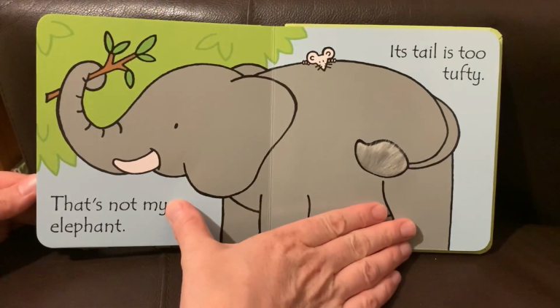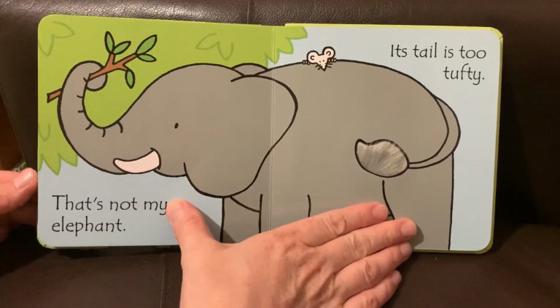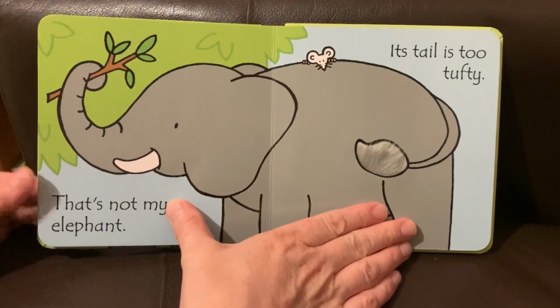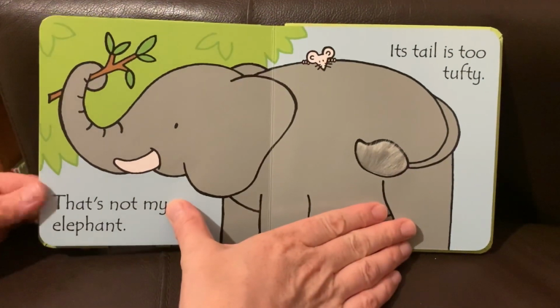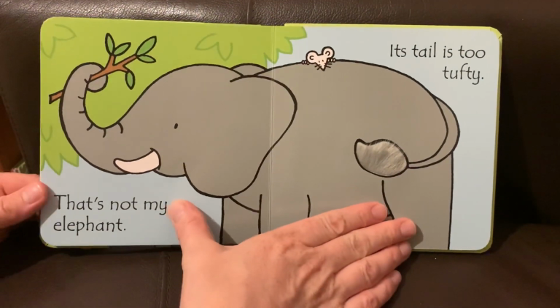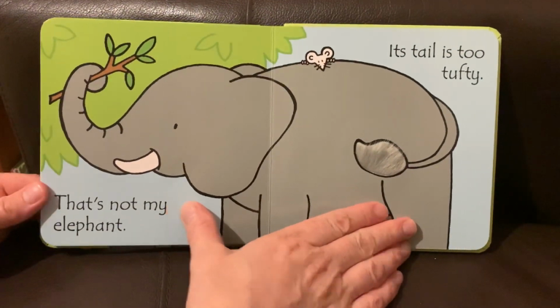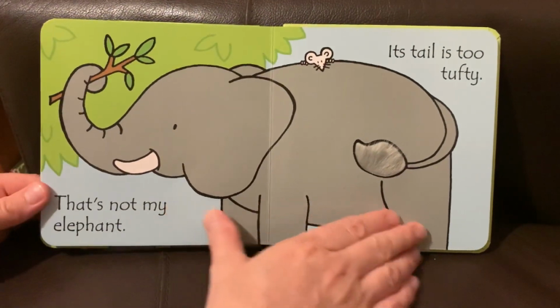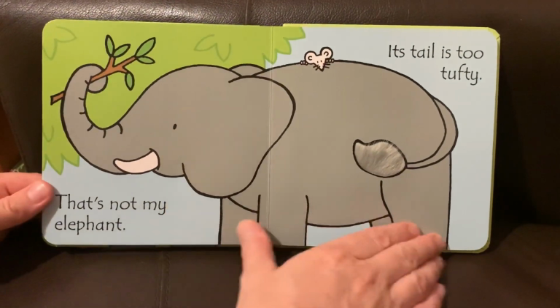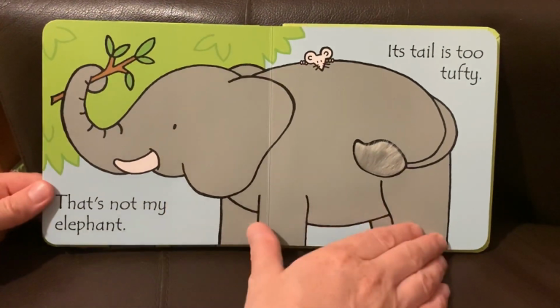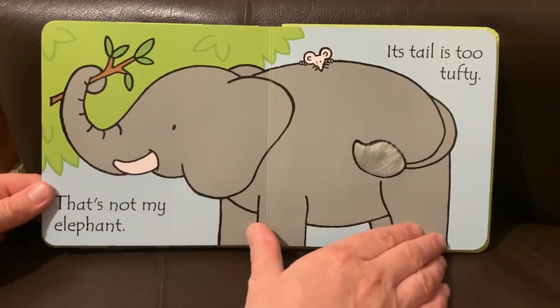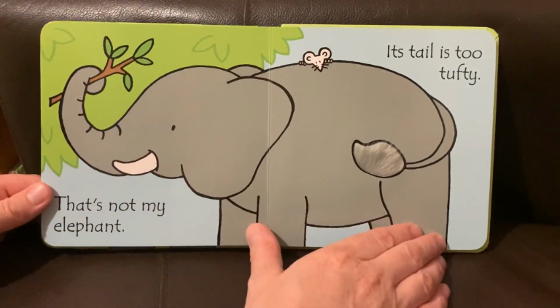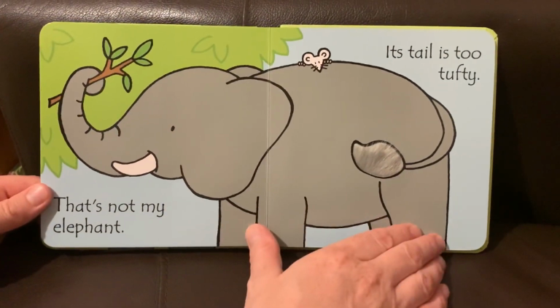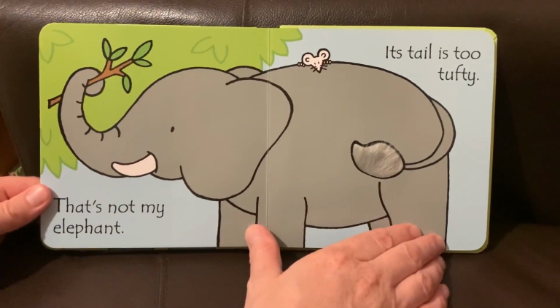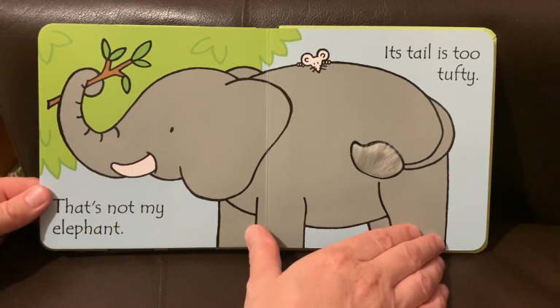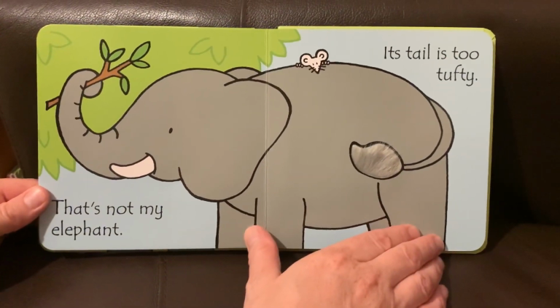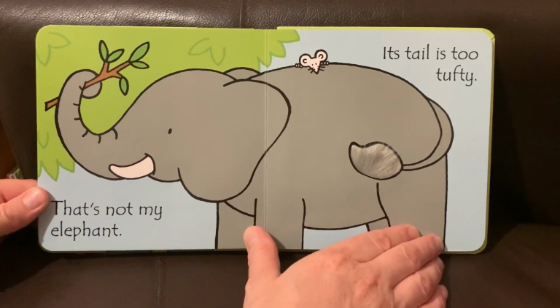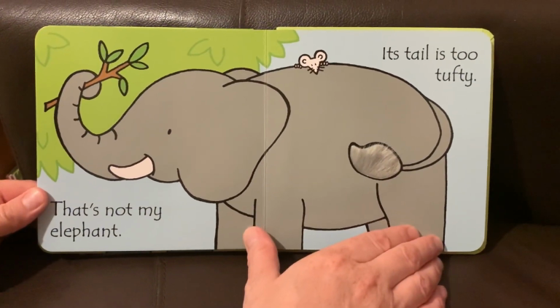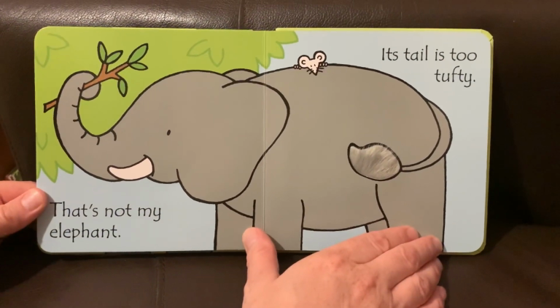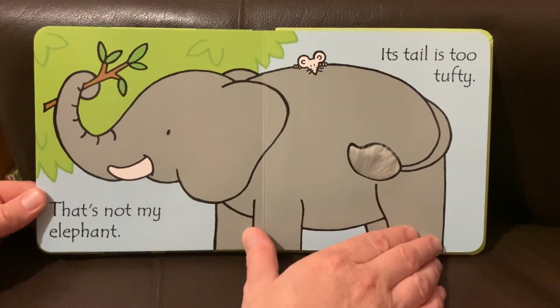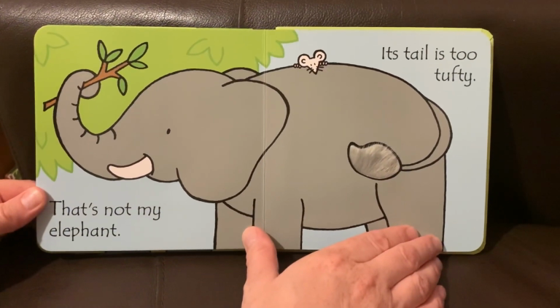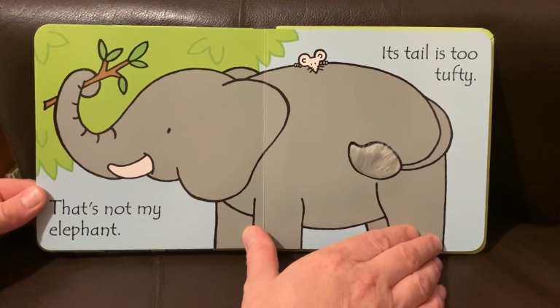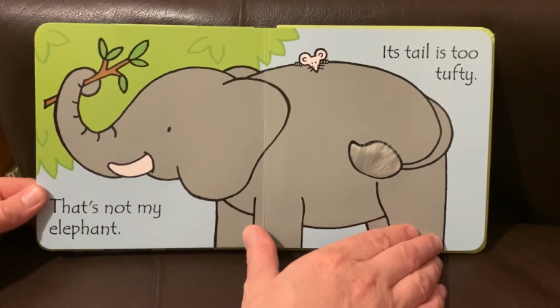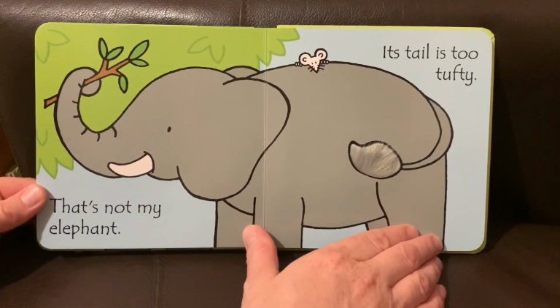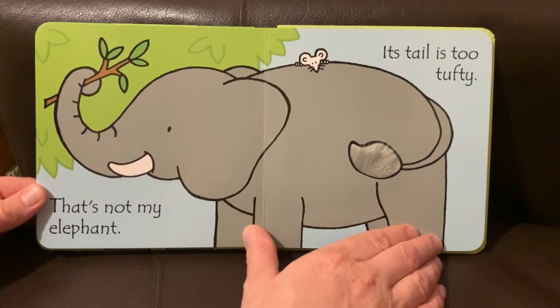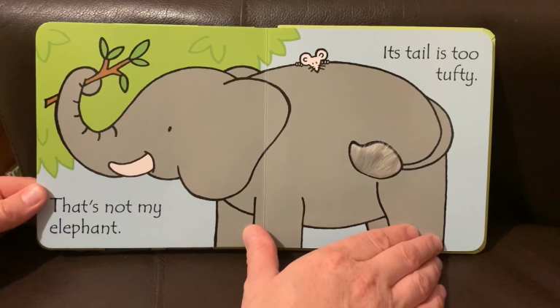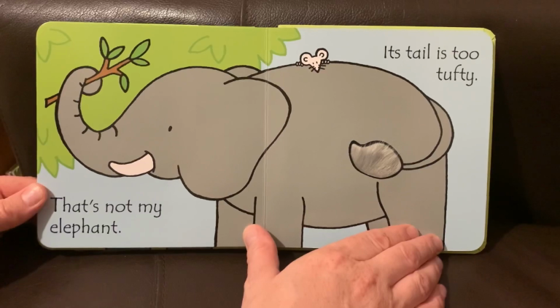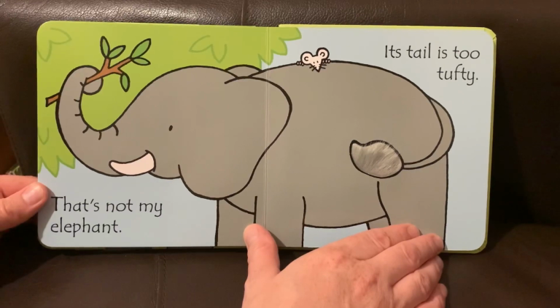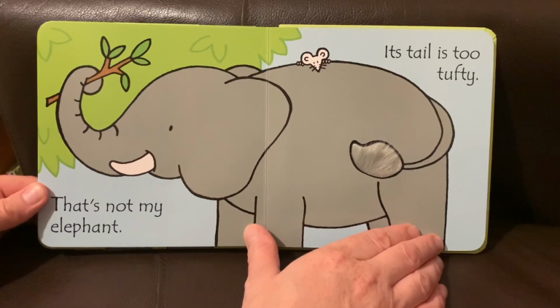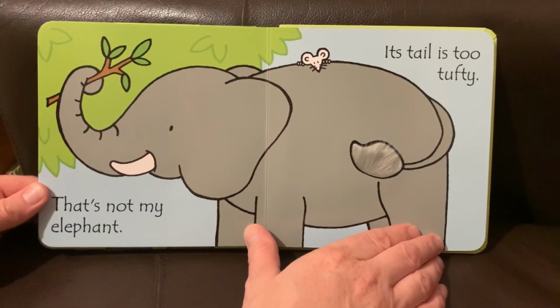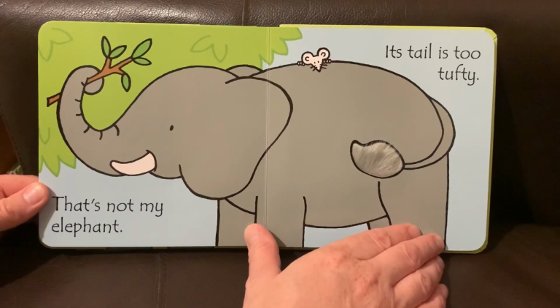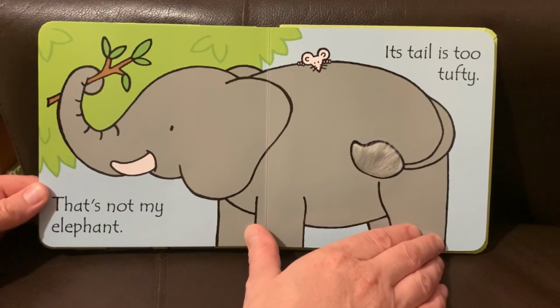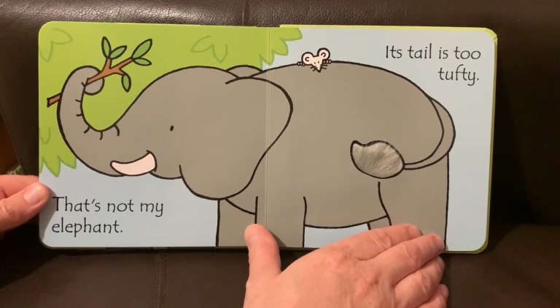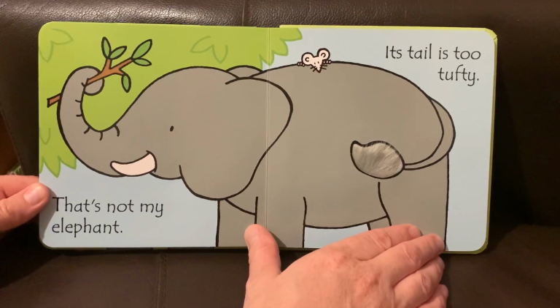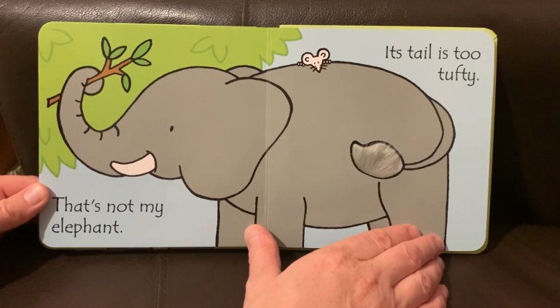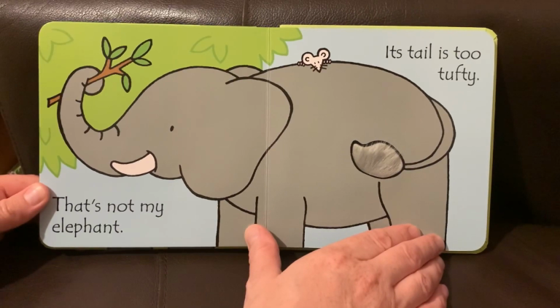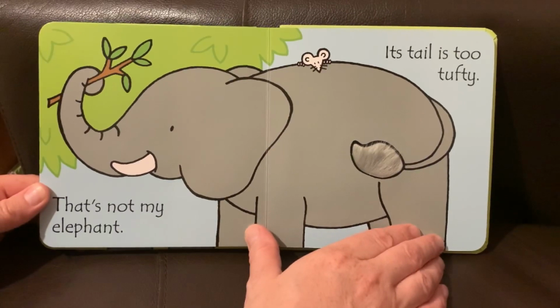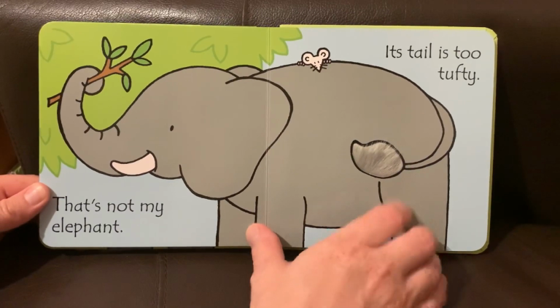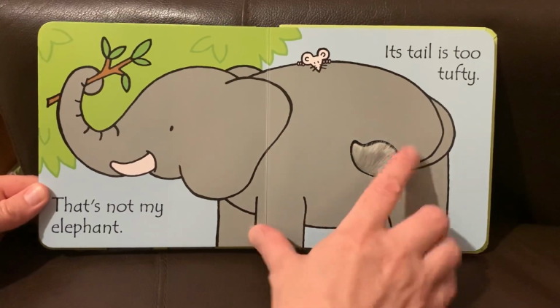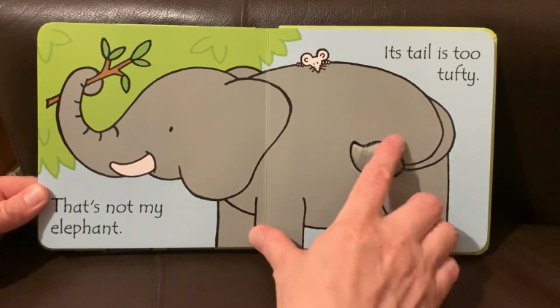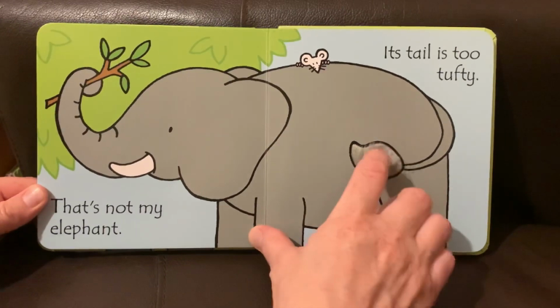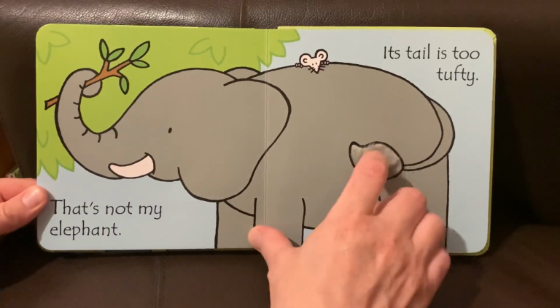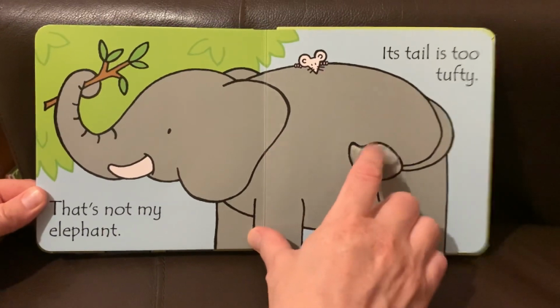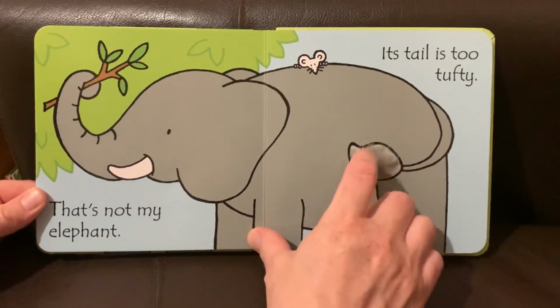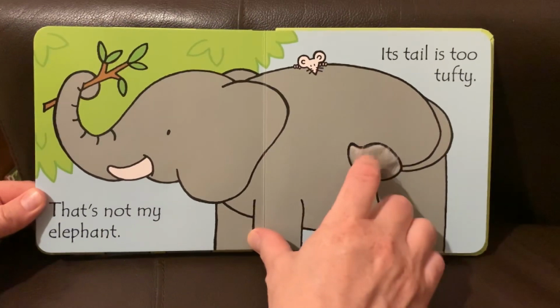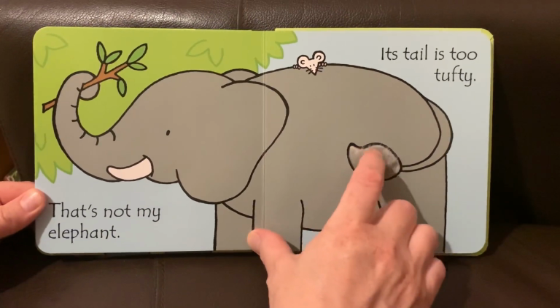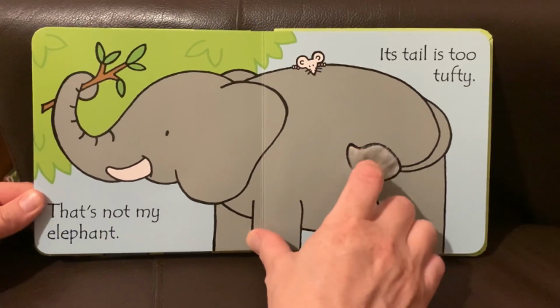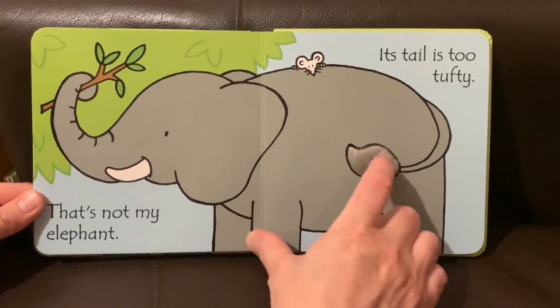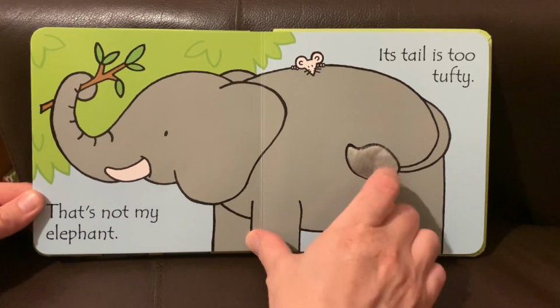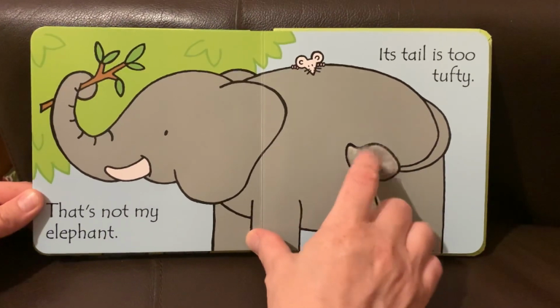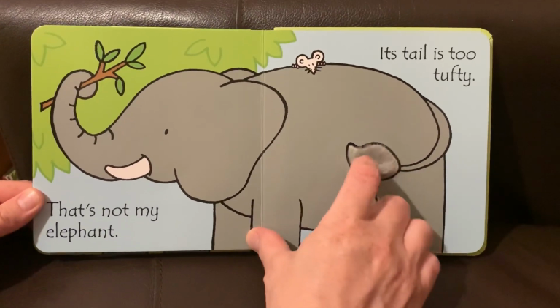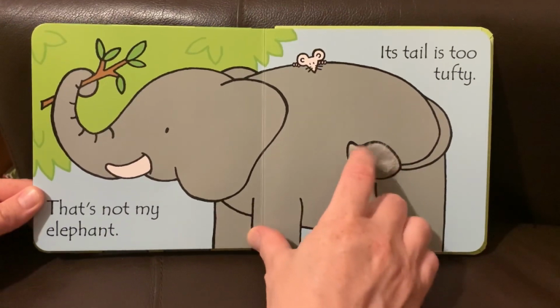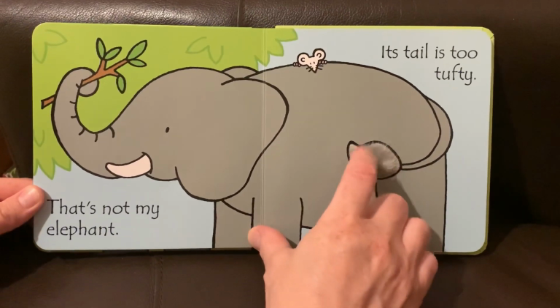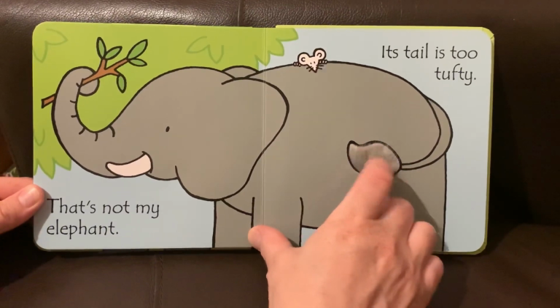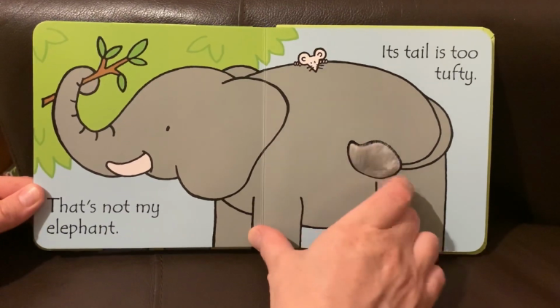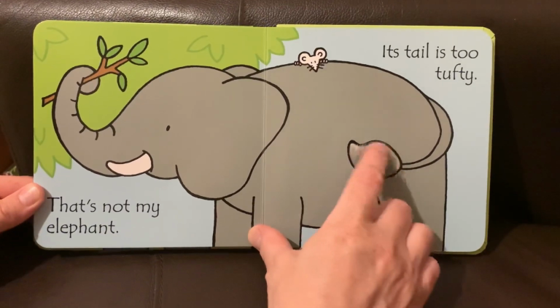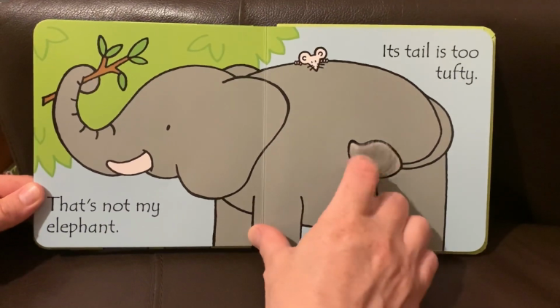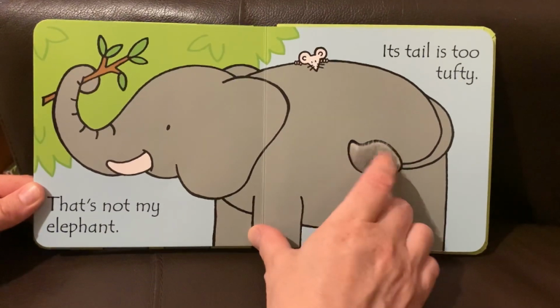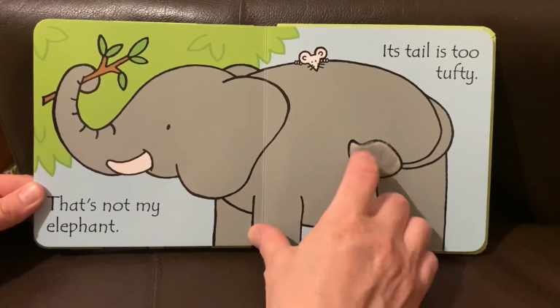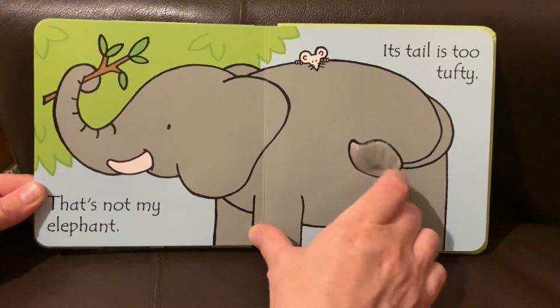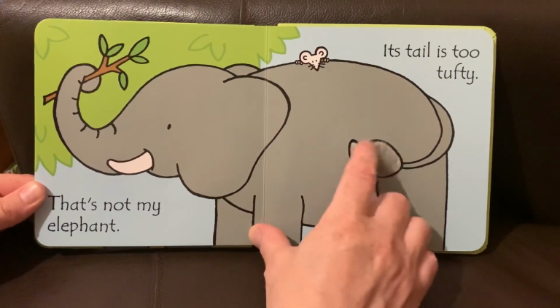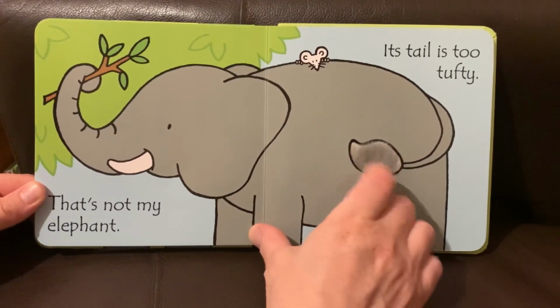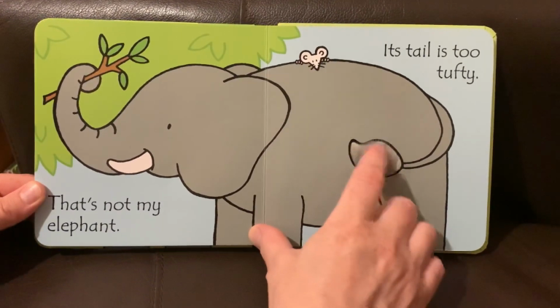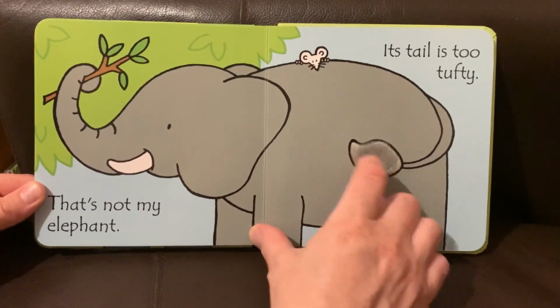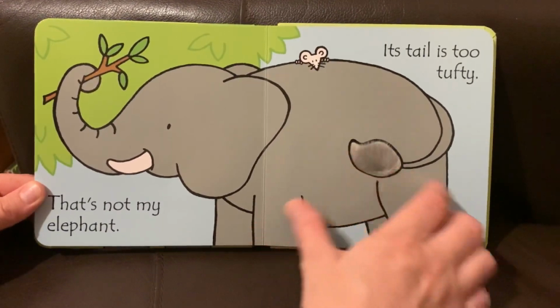That's not my elephant. Its tail is too tufty. Tufty tufty tufty tail.